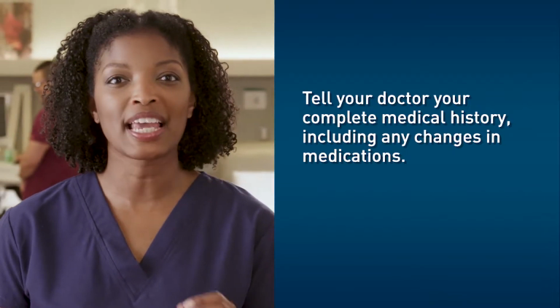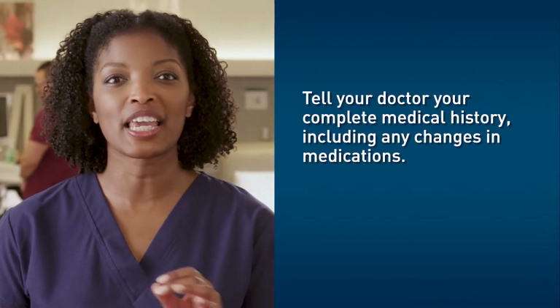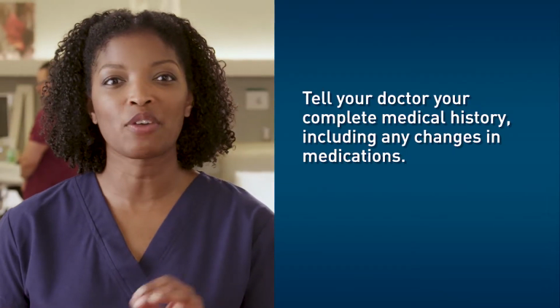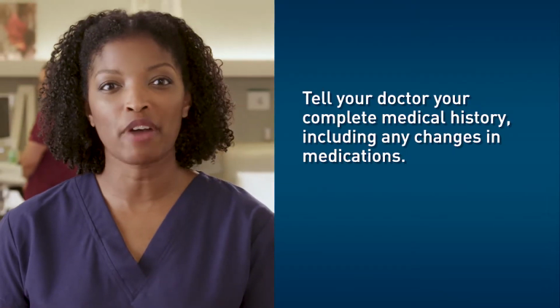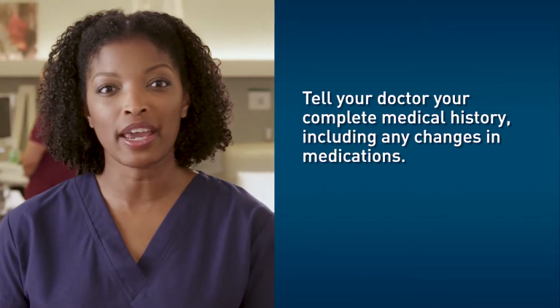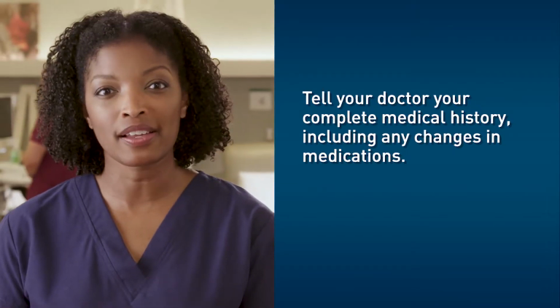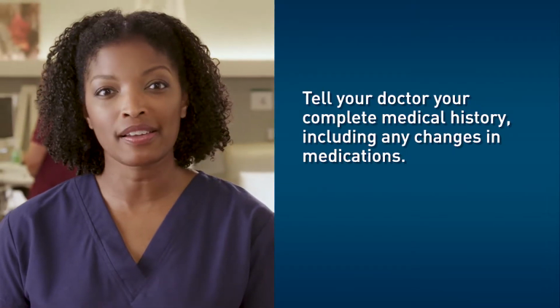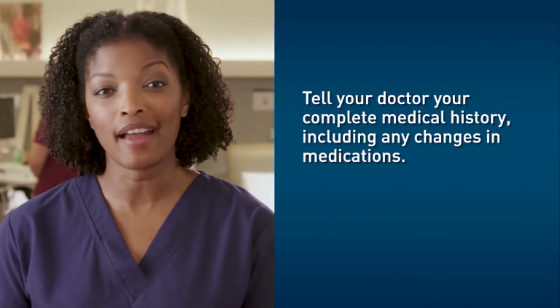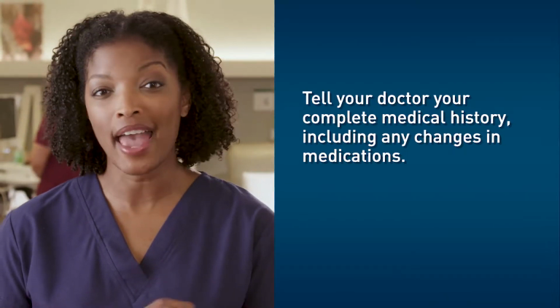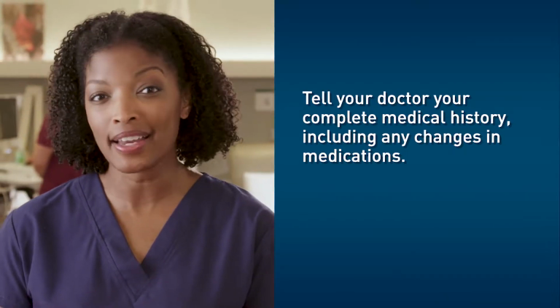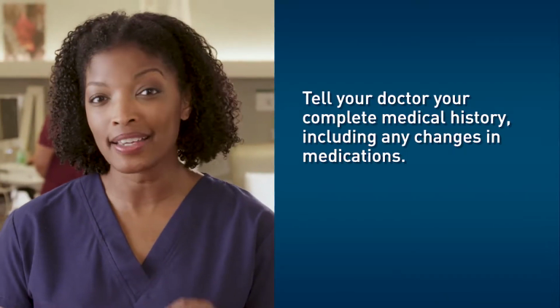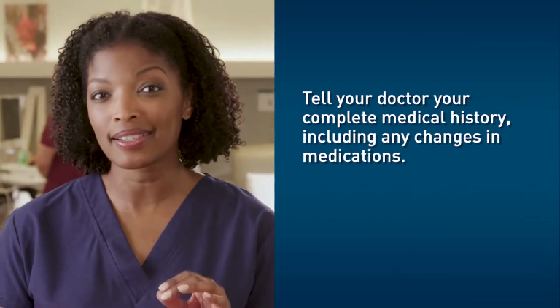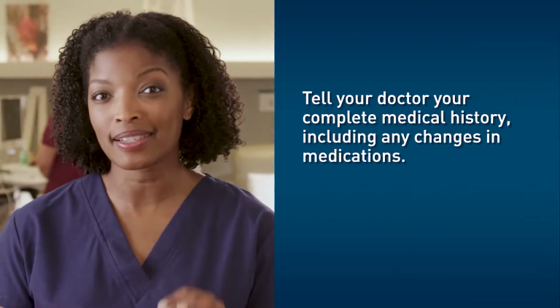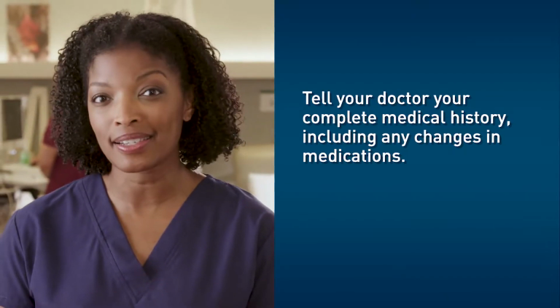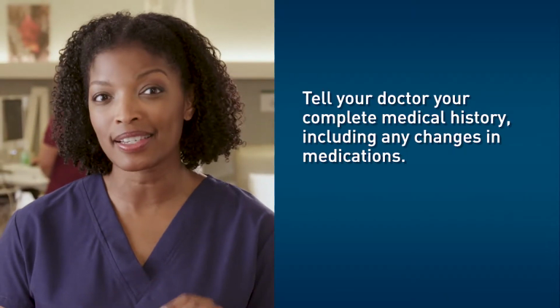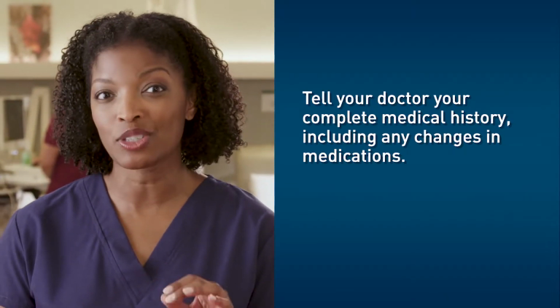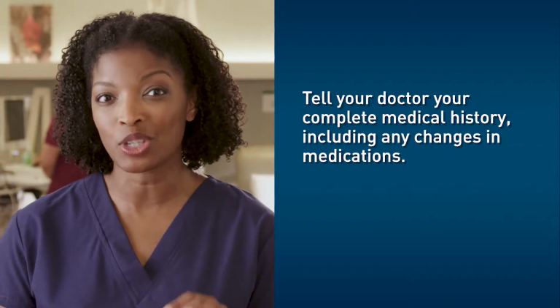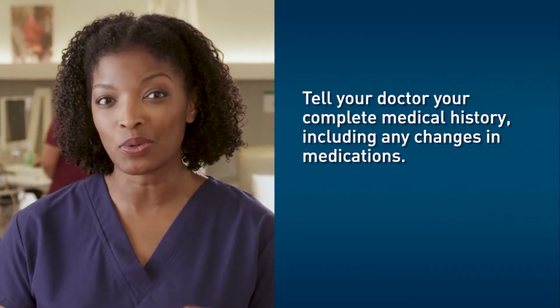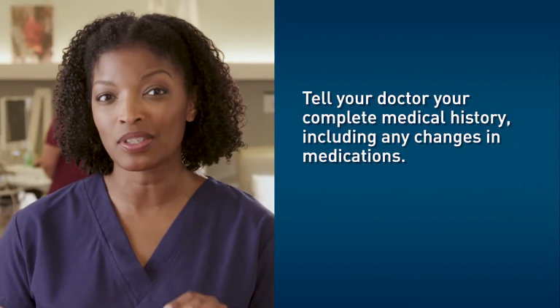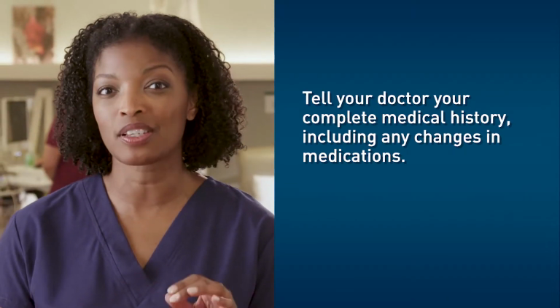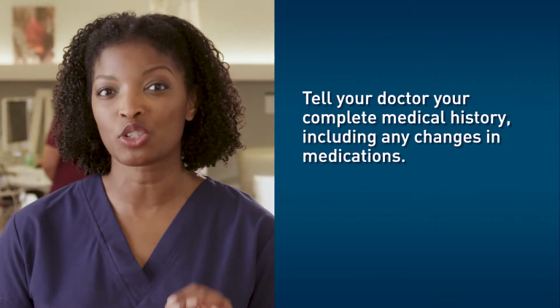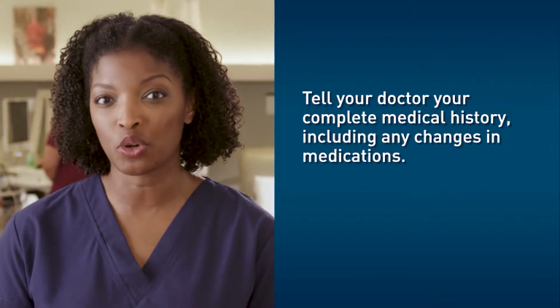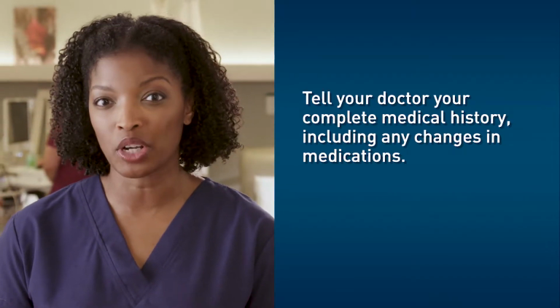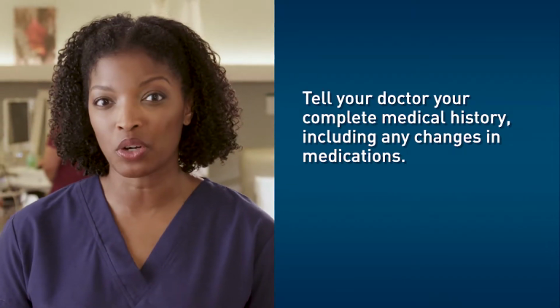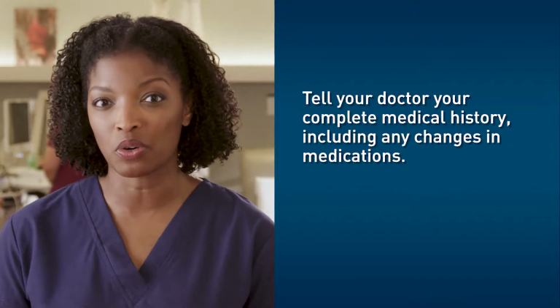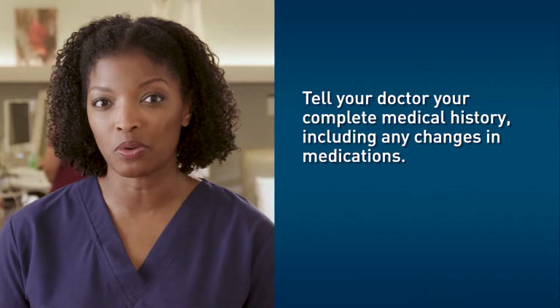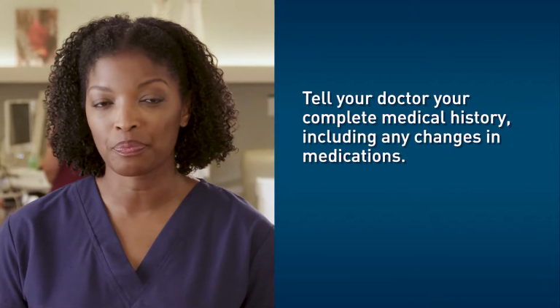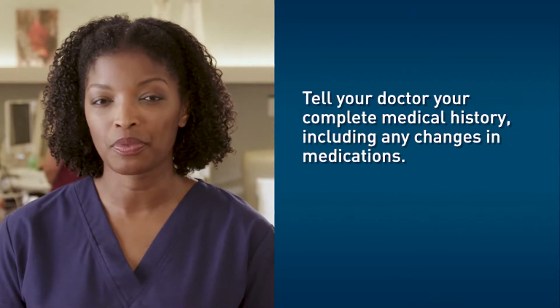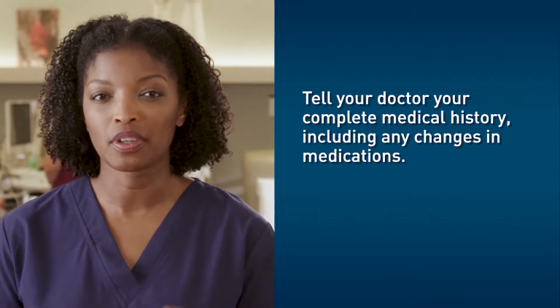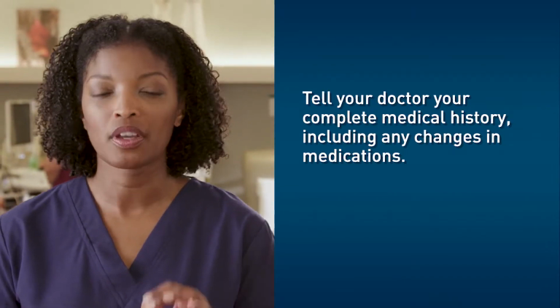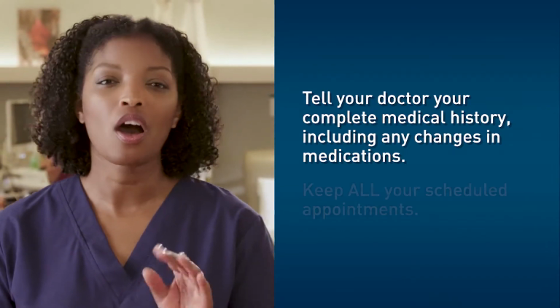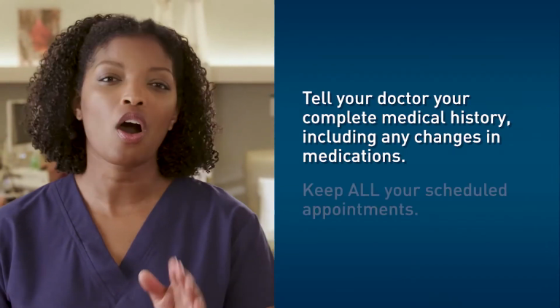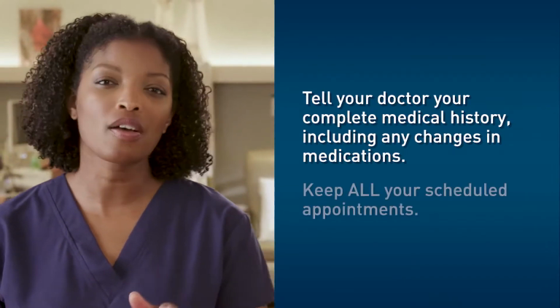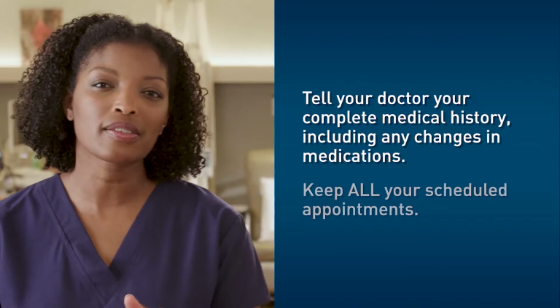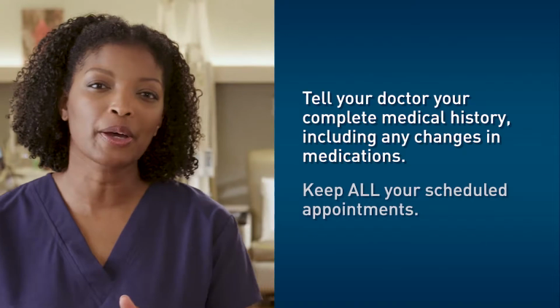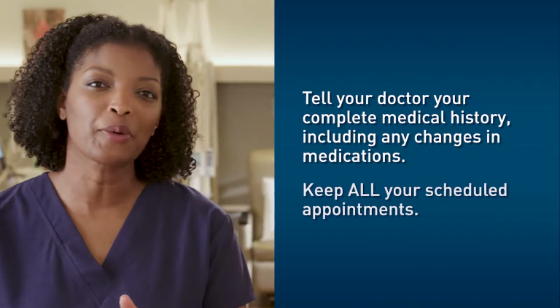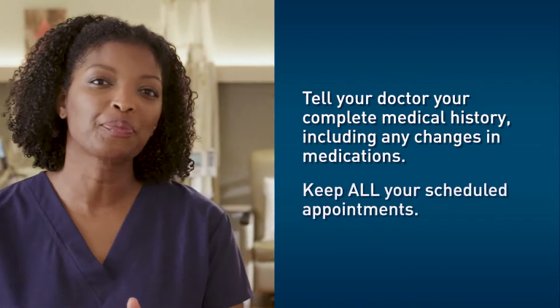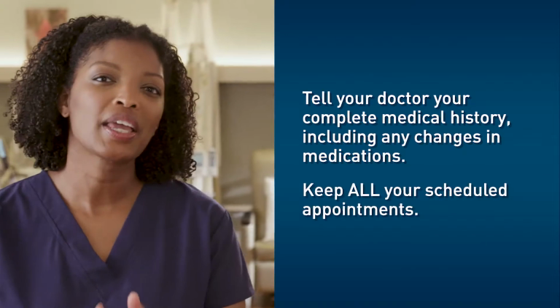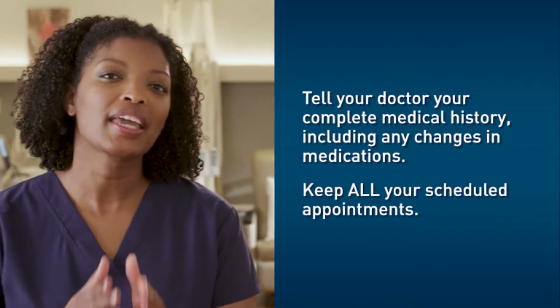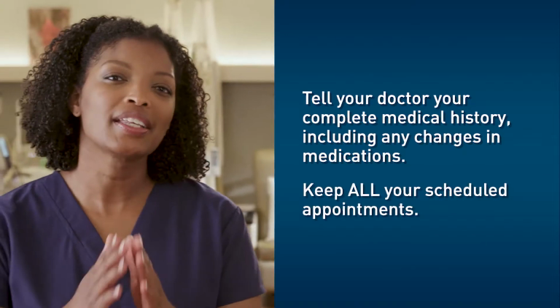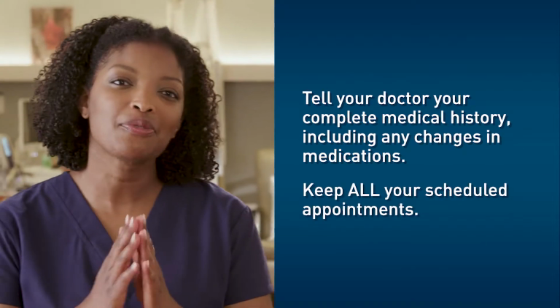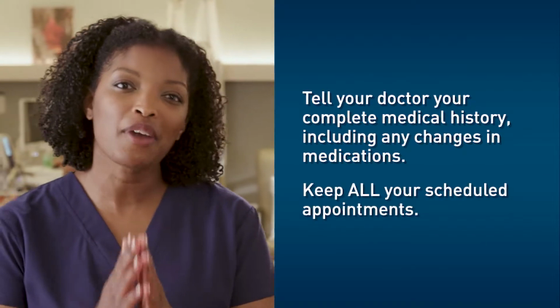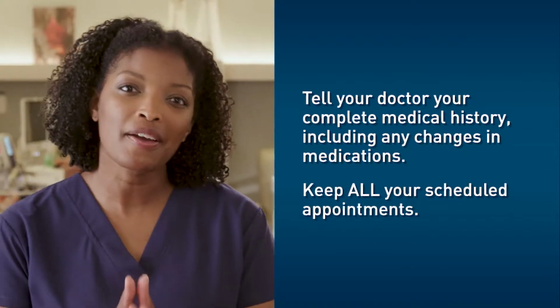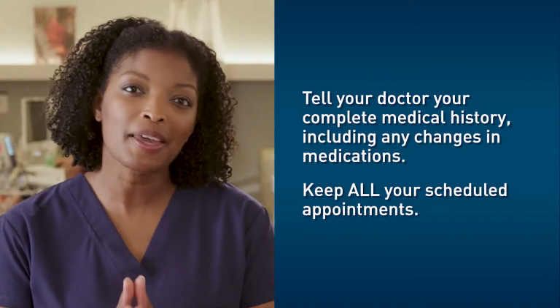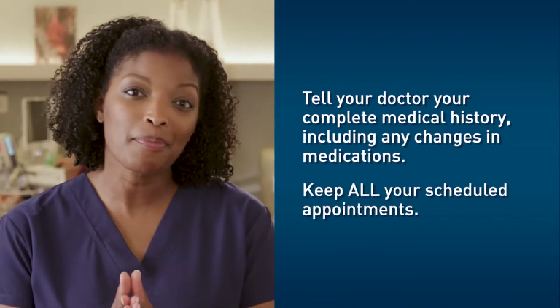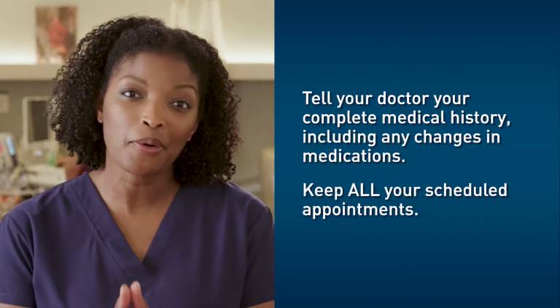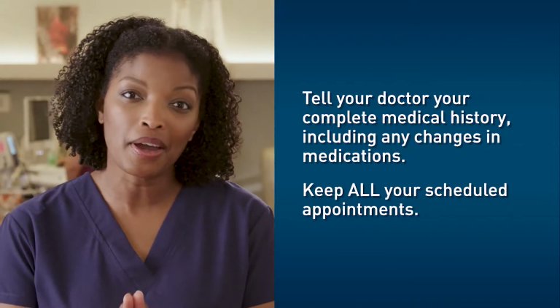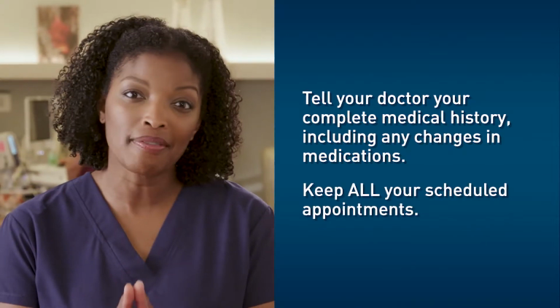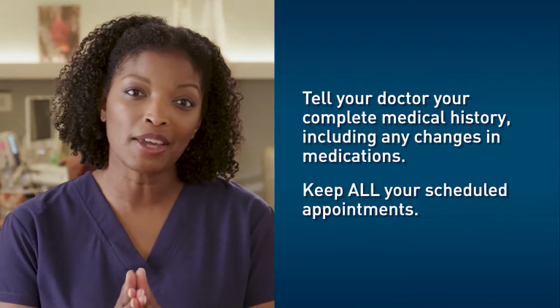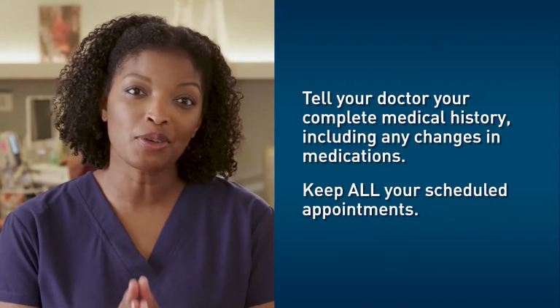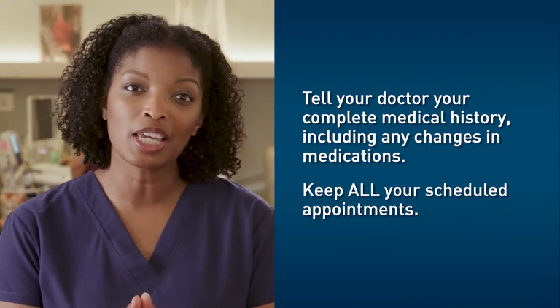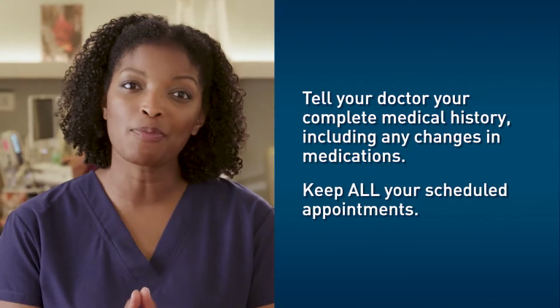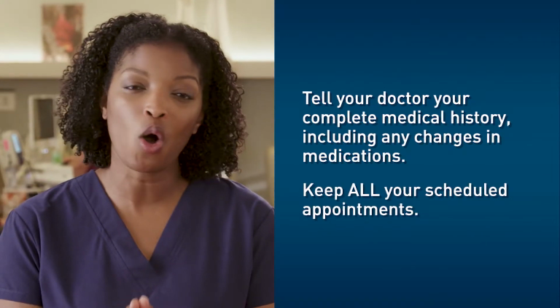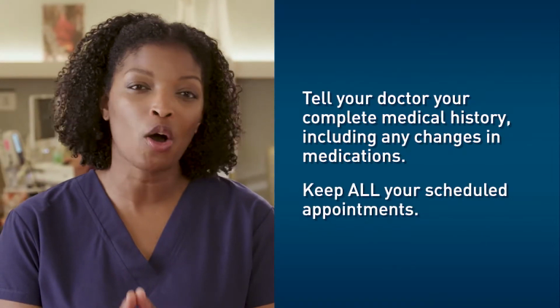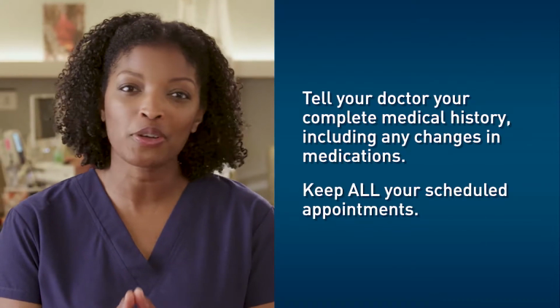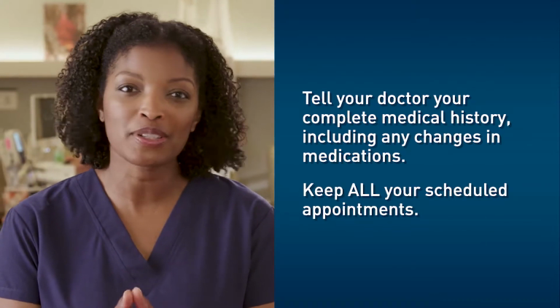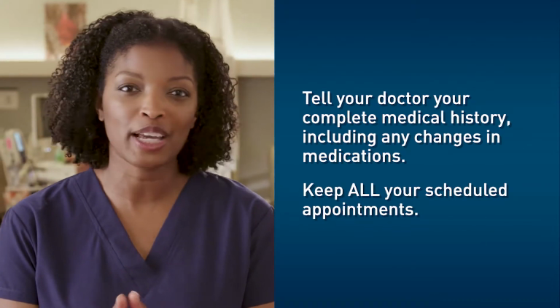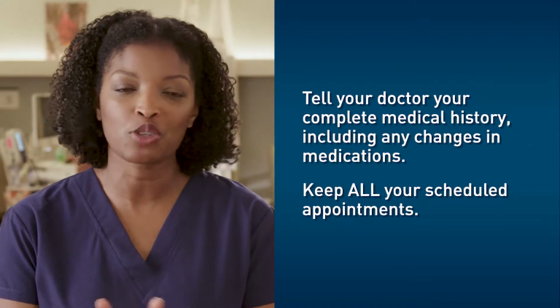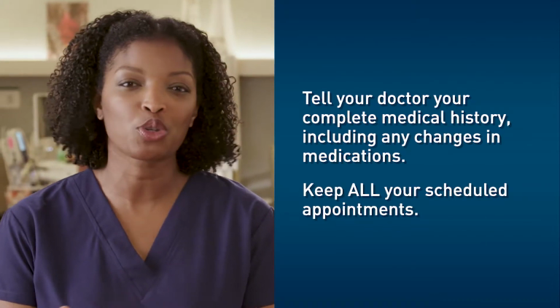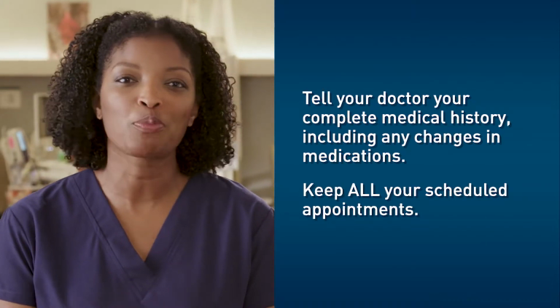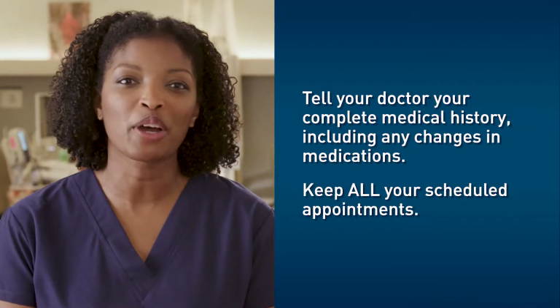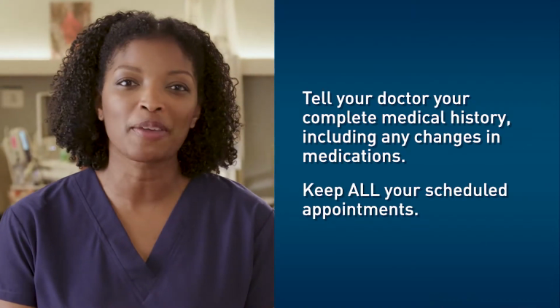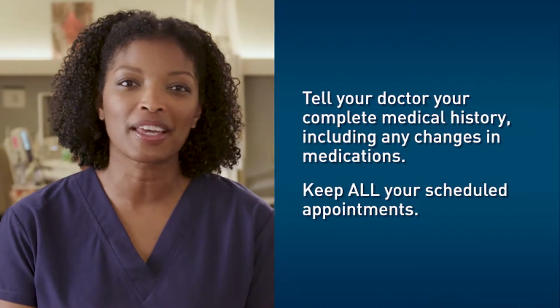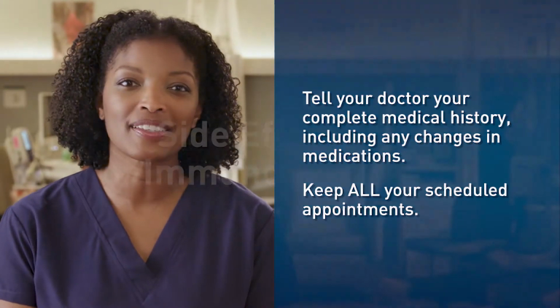Once you begin immunotherapy, taking regular and consistent doses is critical. Also, it's very important that you keep all your scheduled appointments.